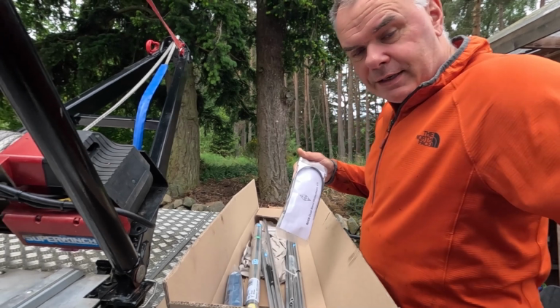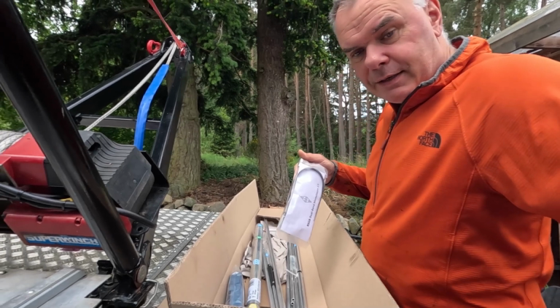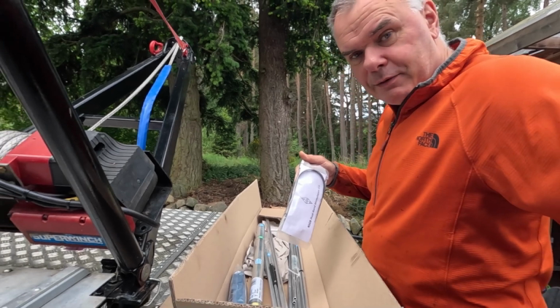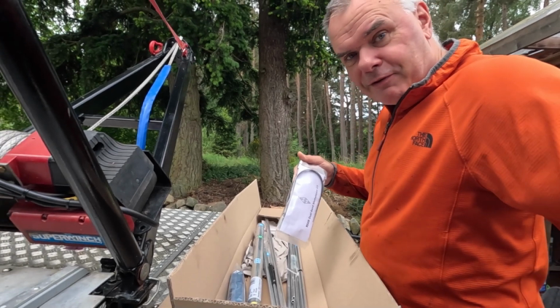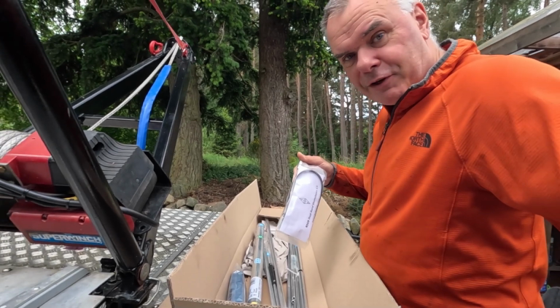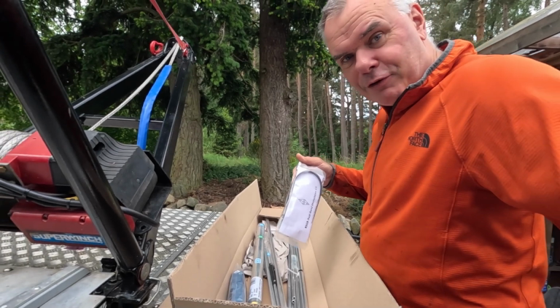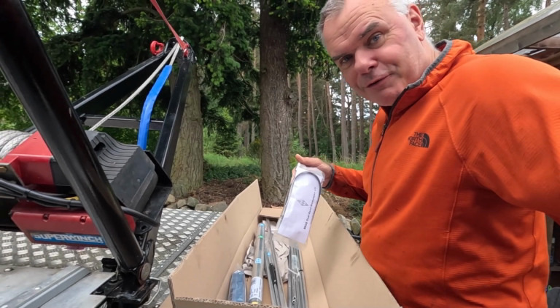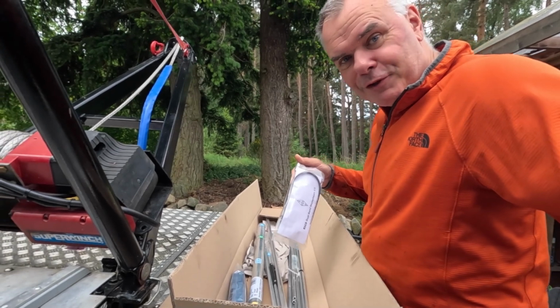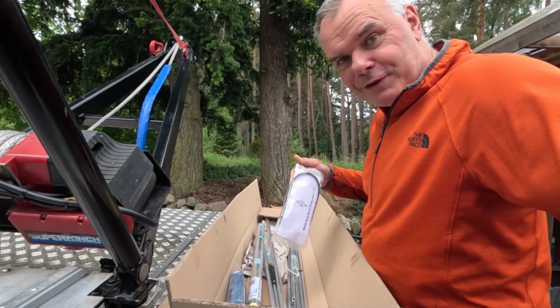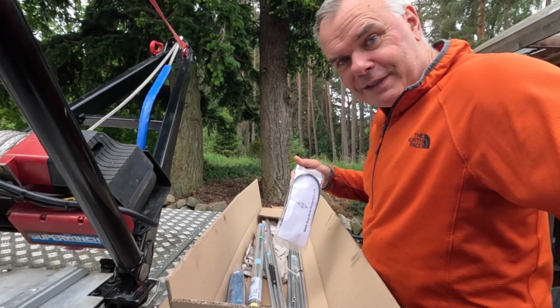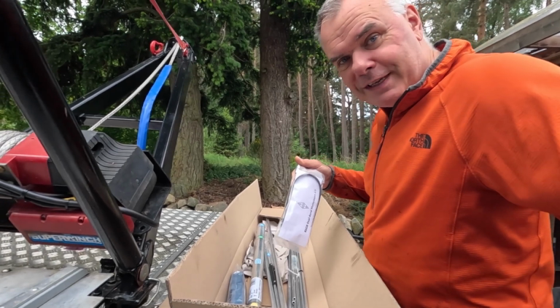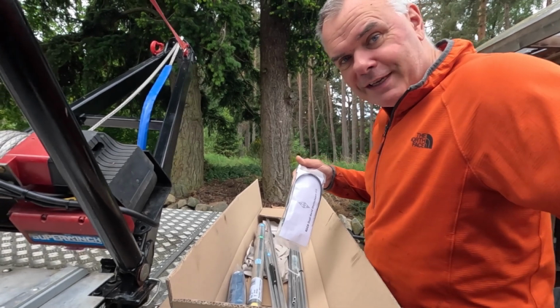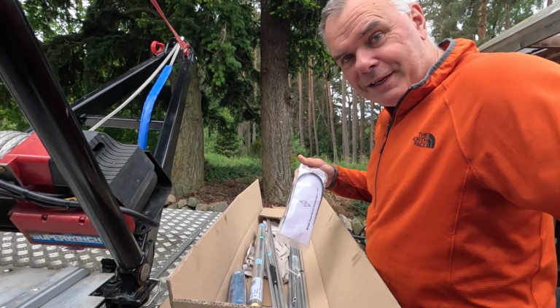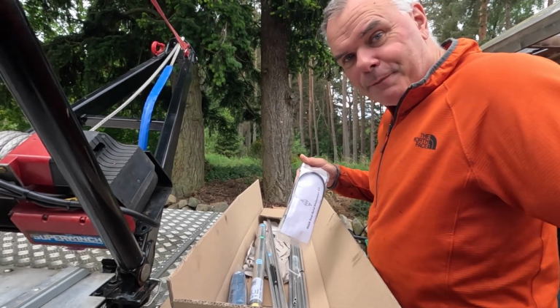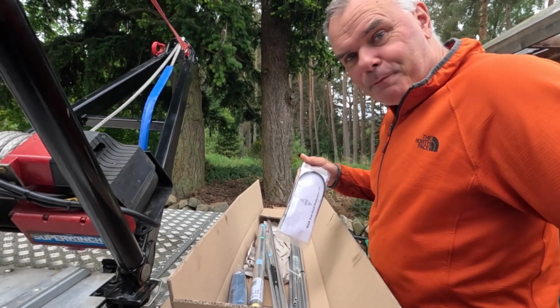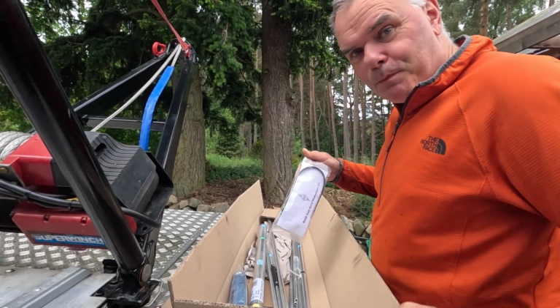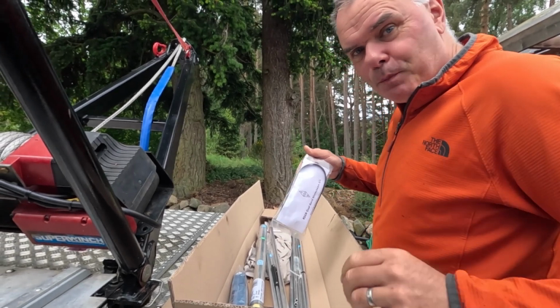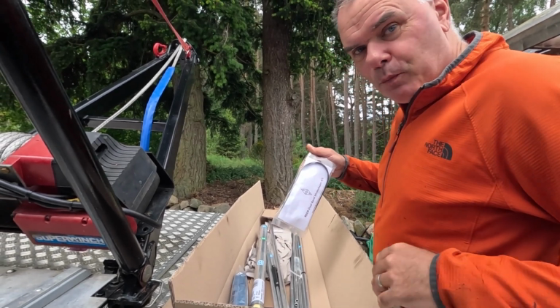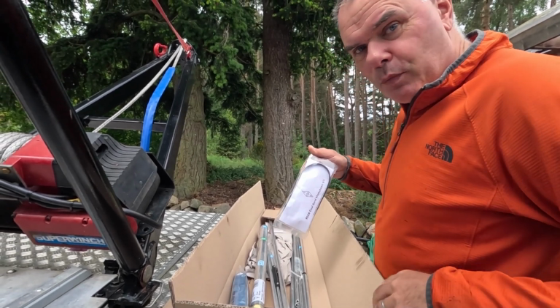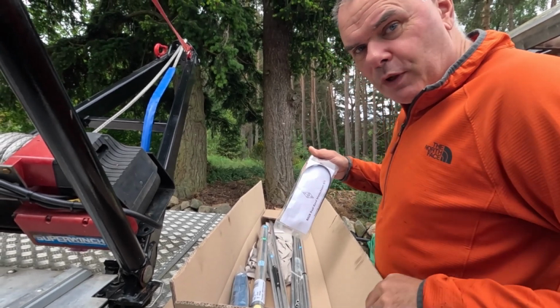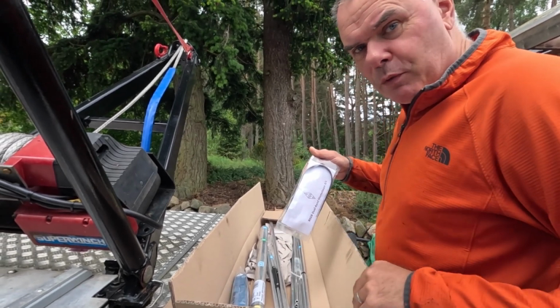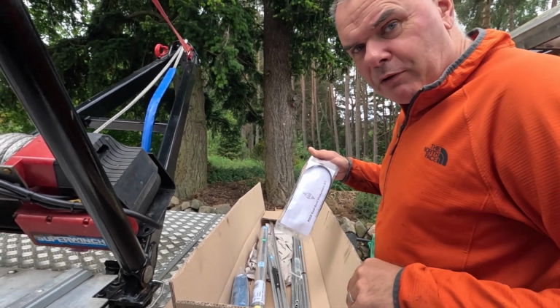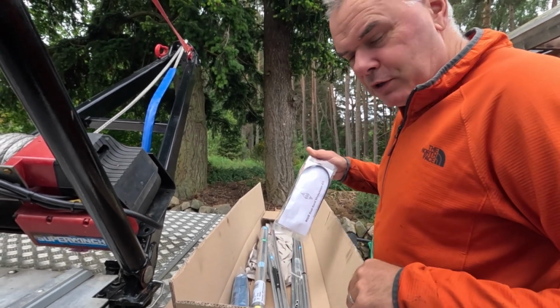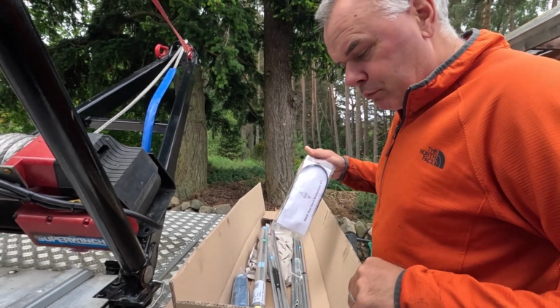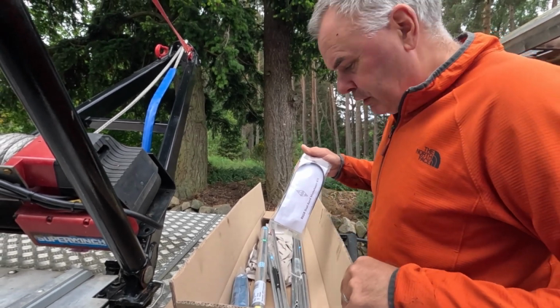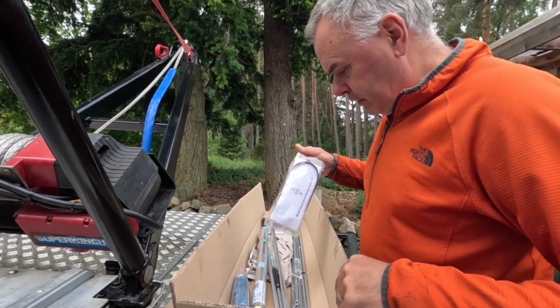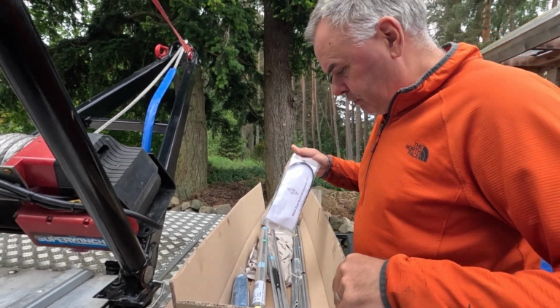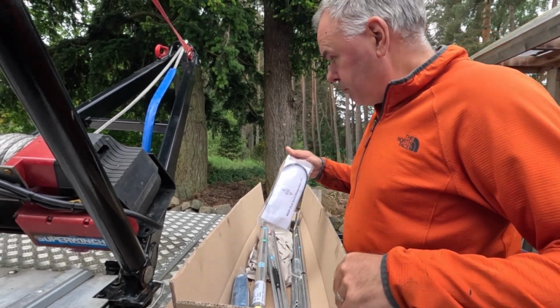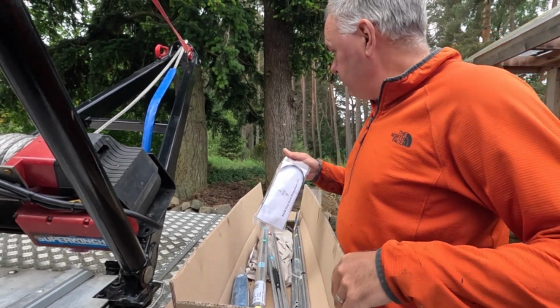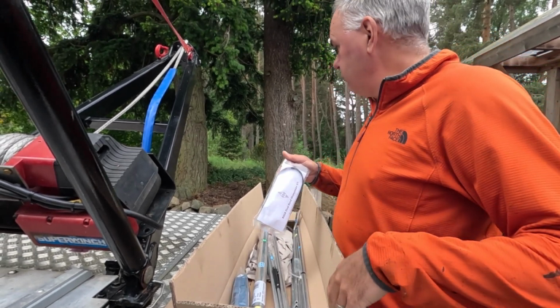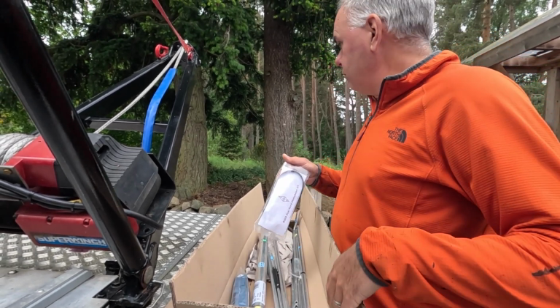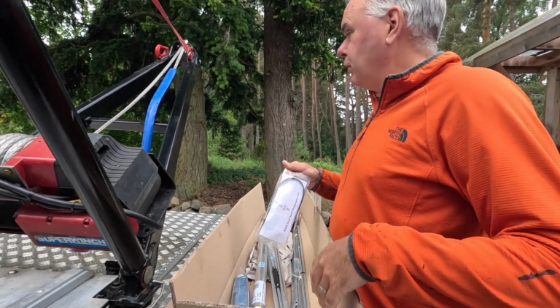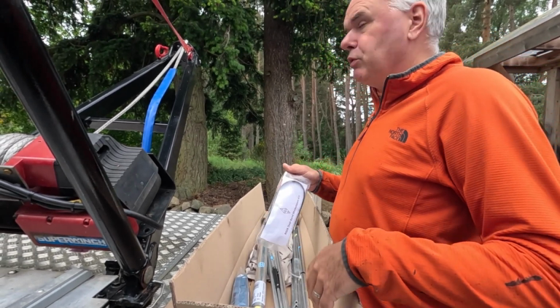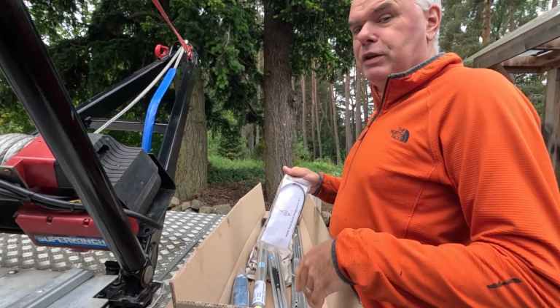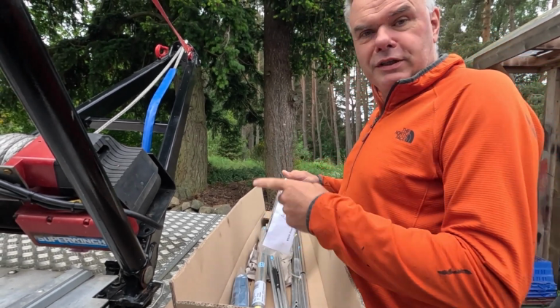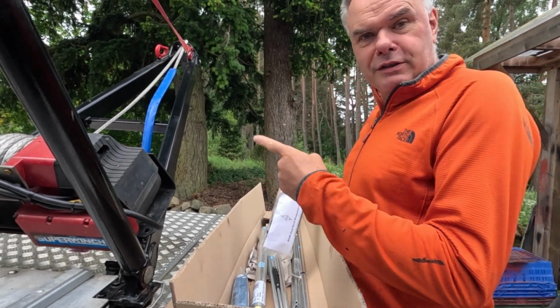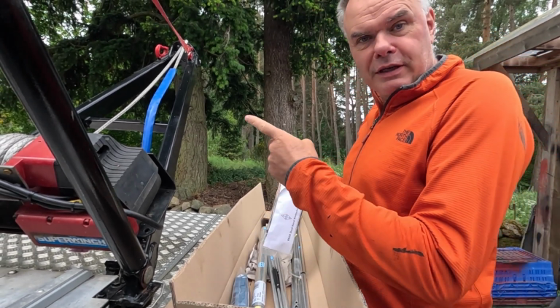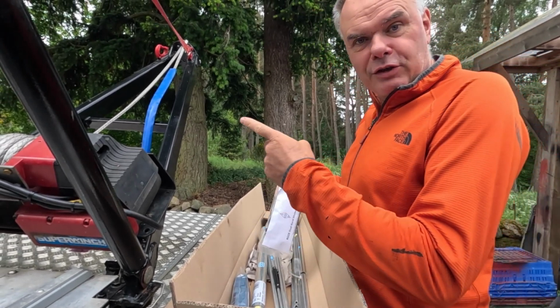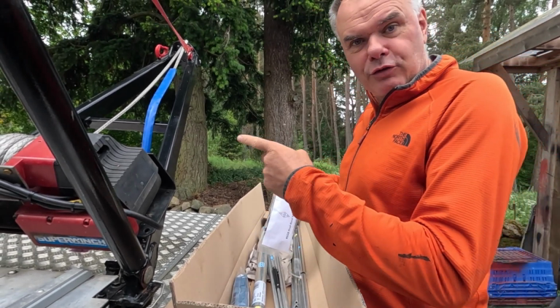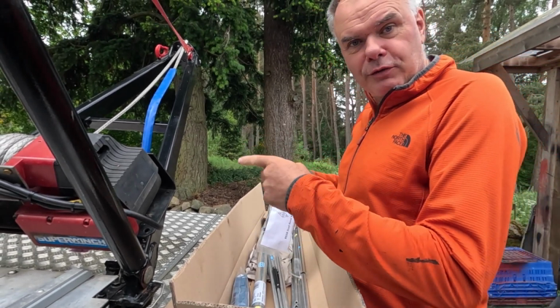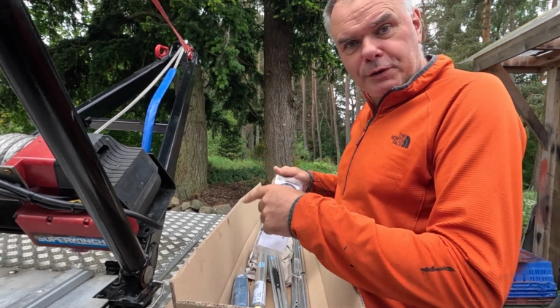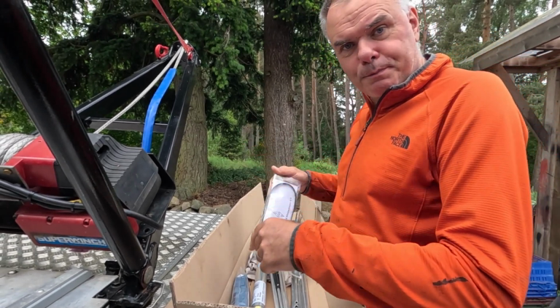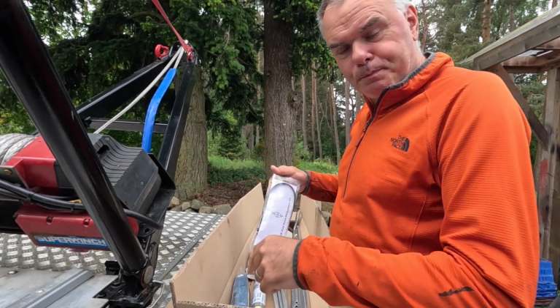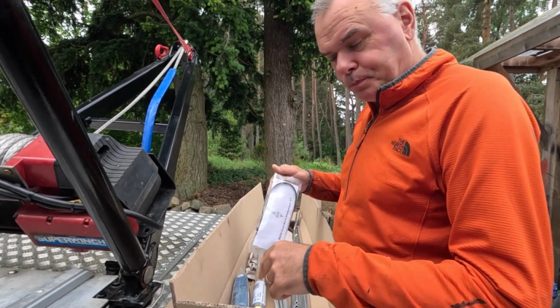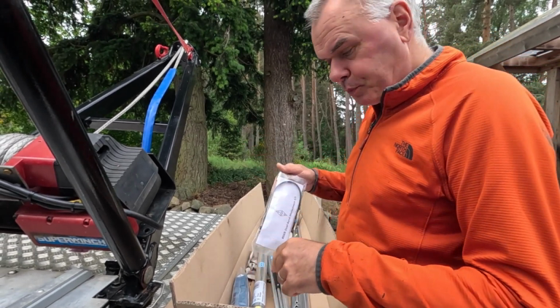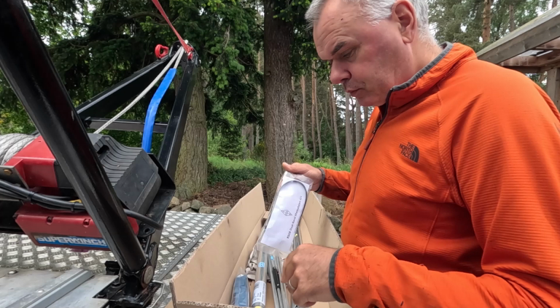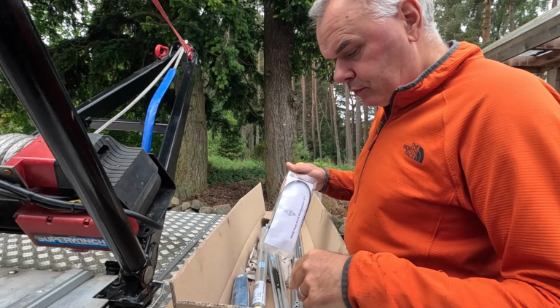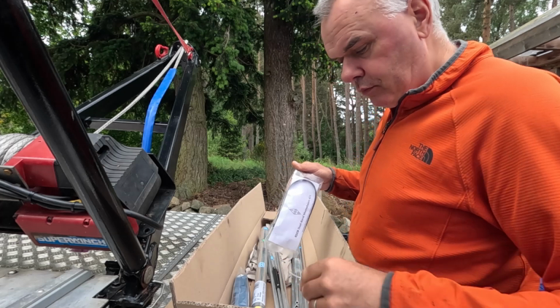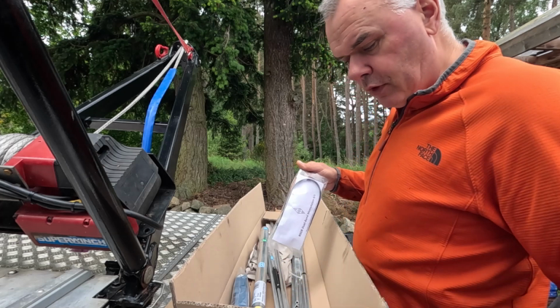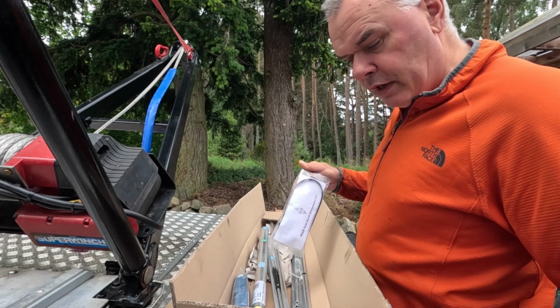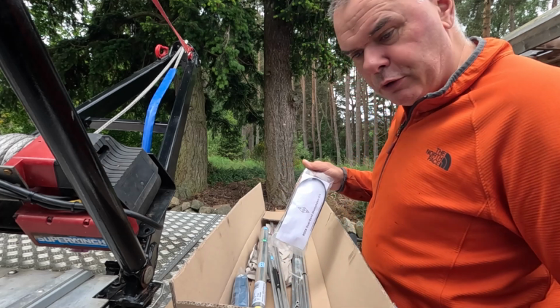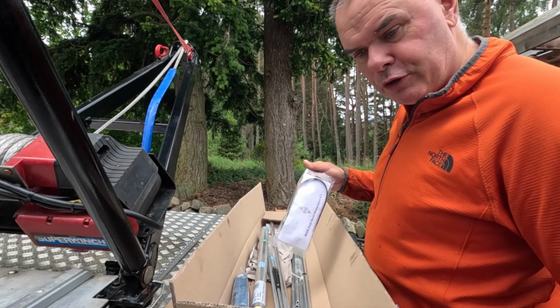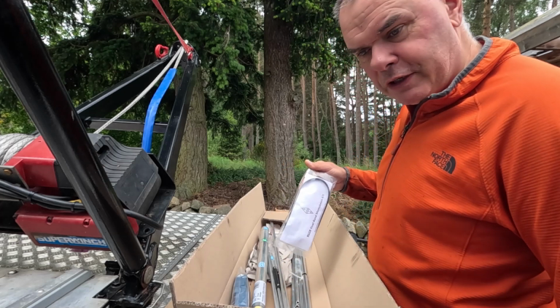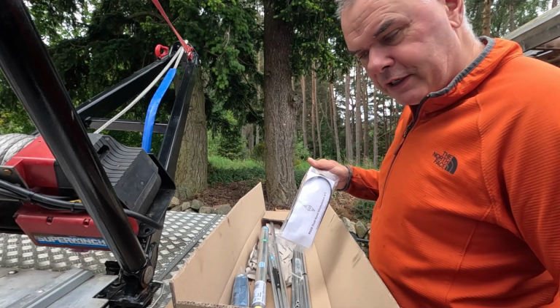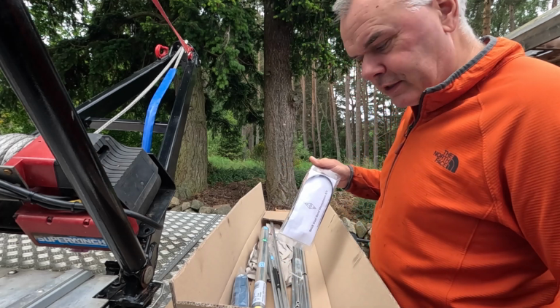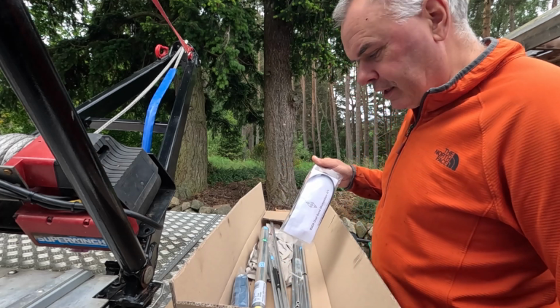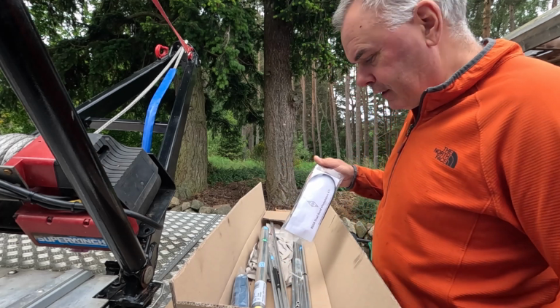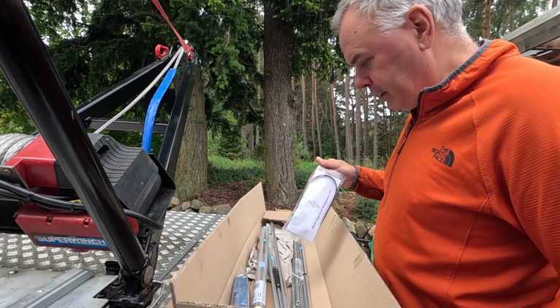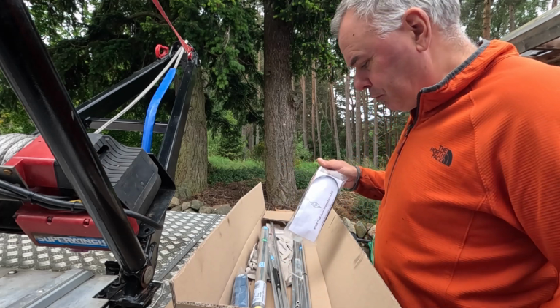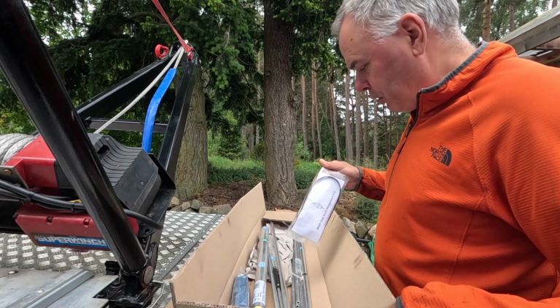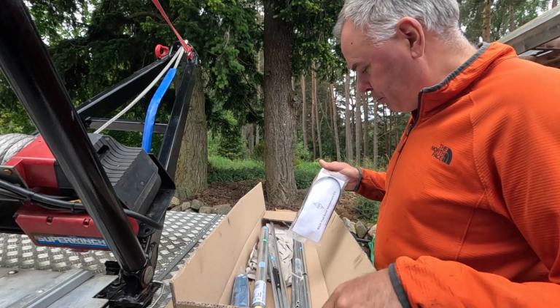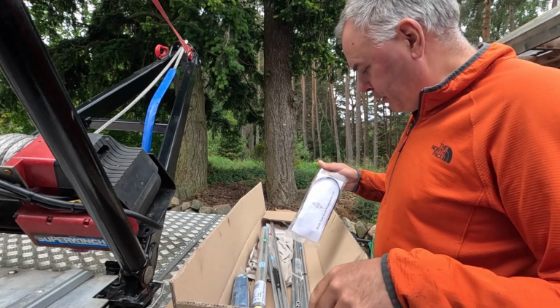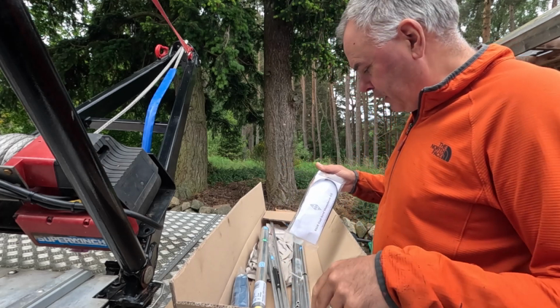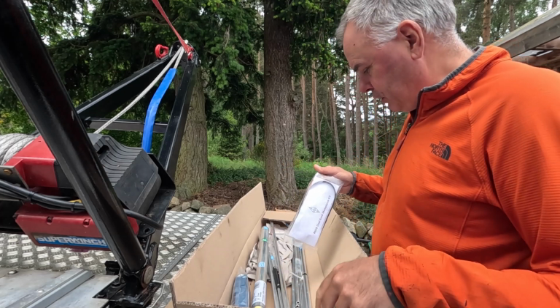What have I got for you today? Well, in a break from building this landrover, I'm using it as a workbench.